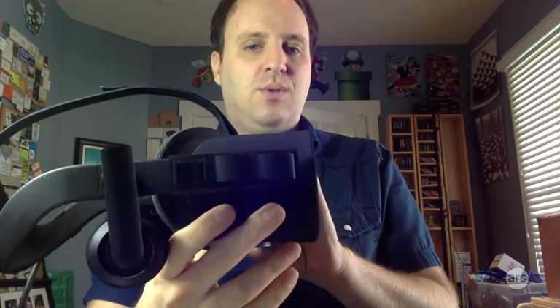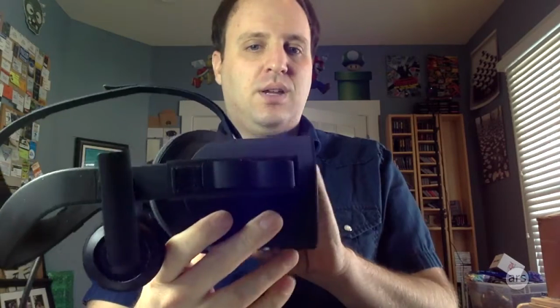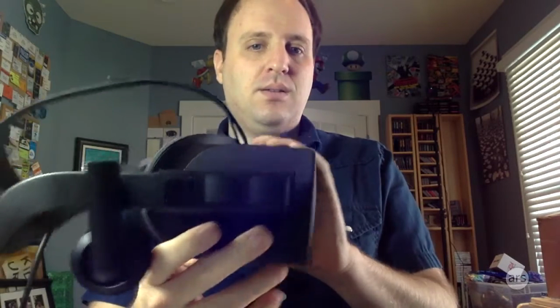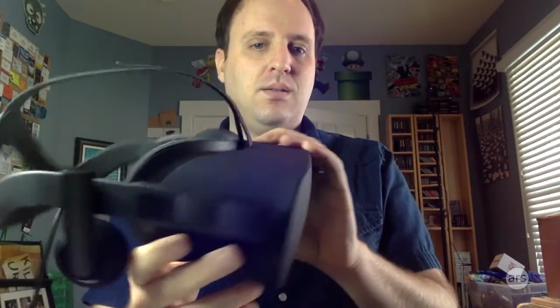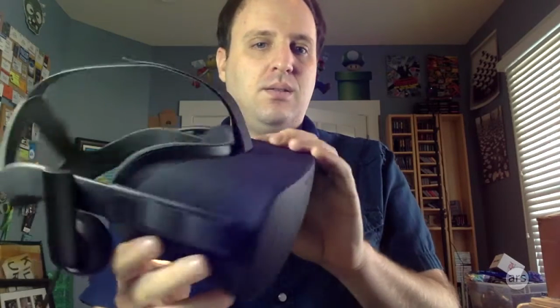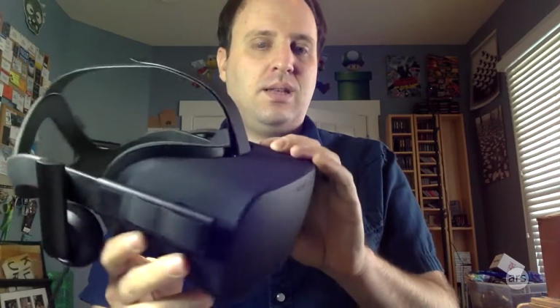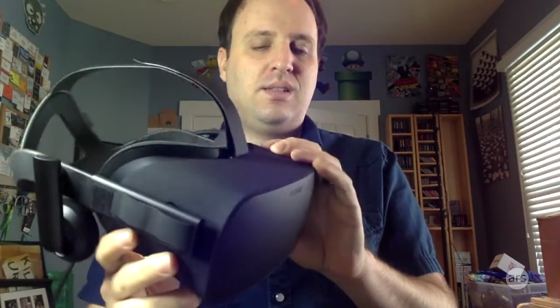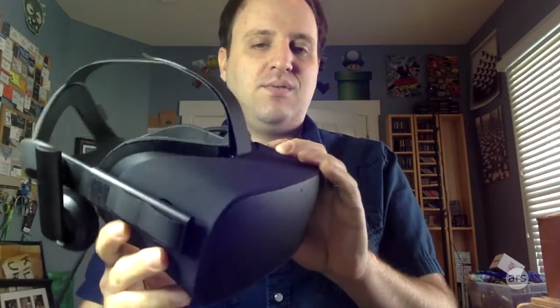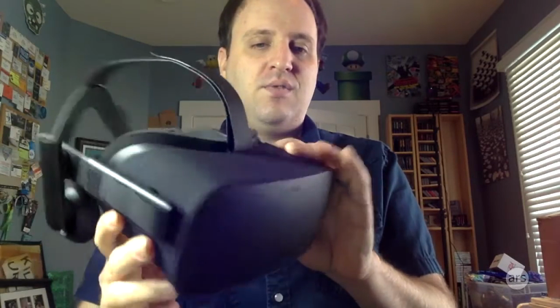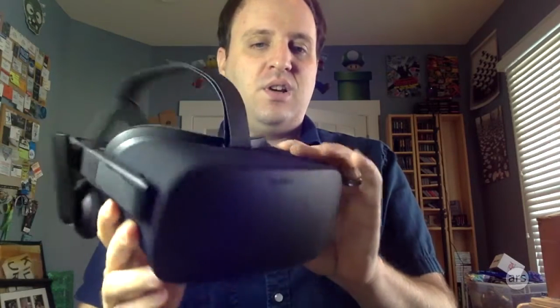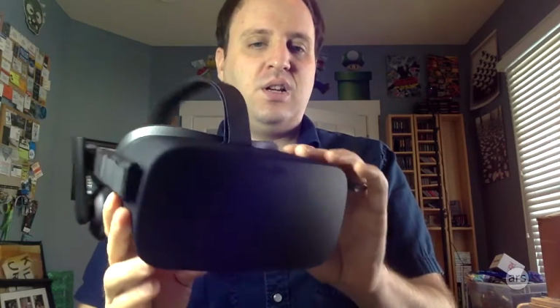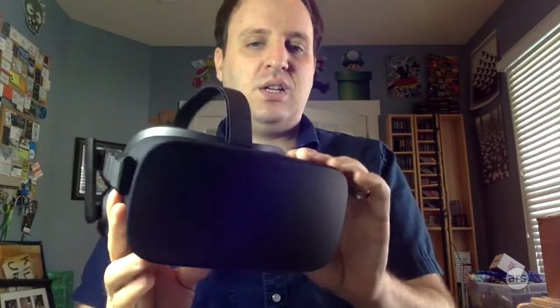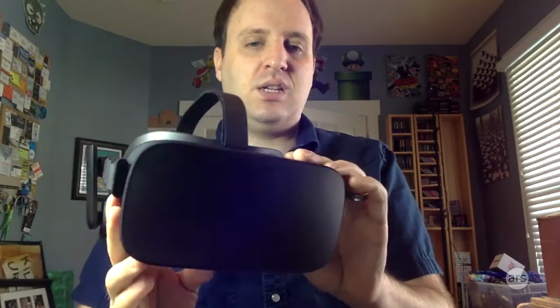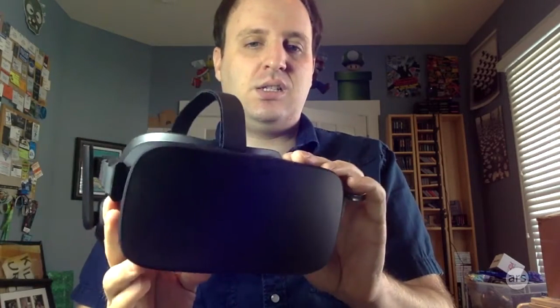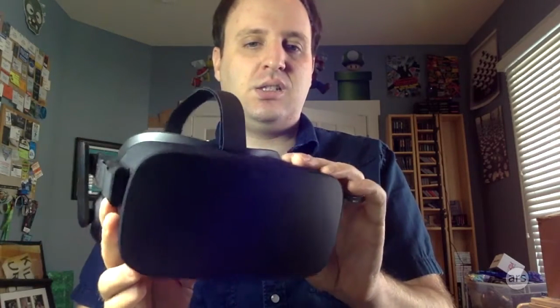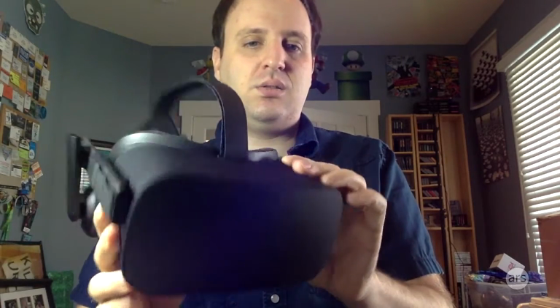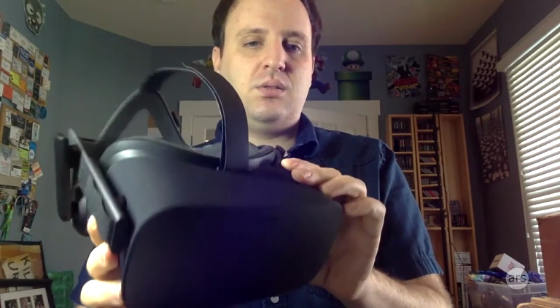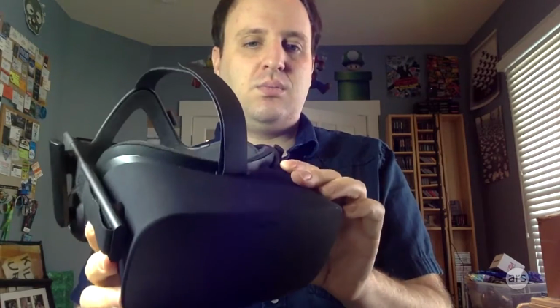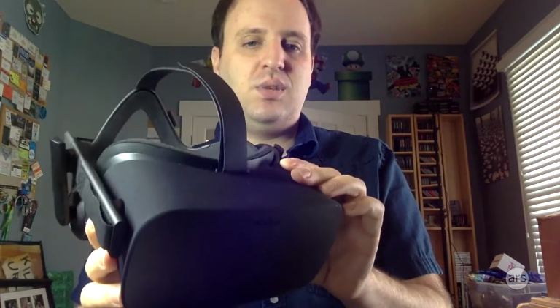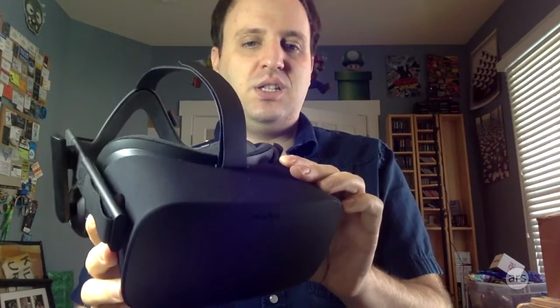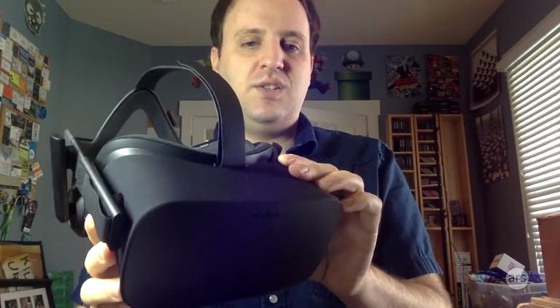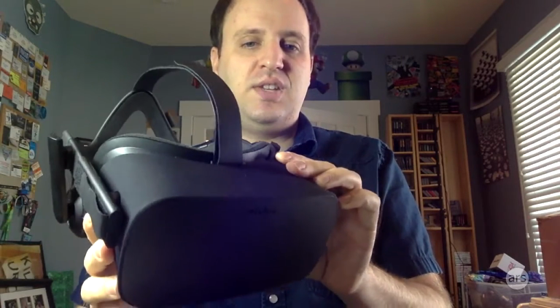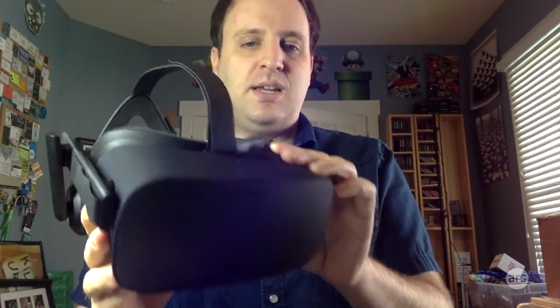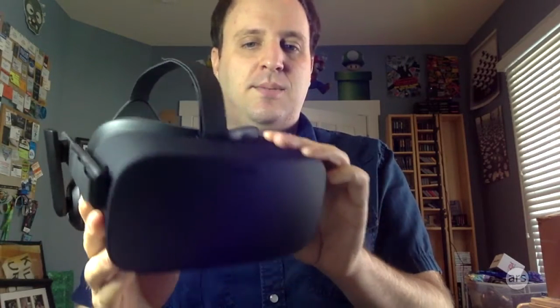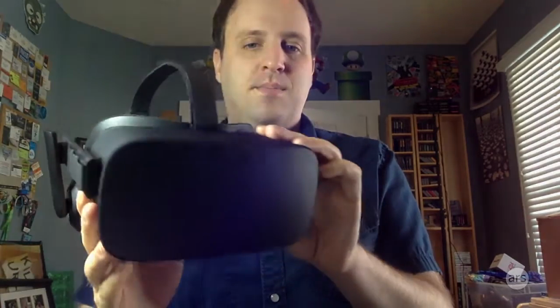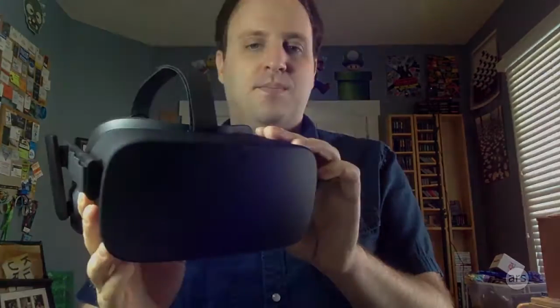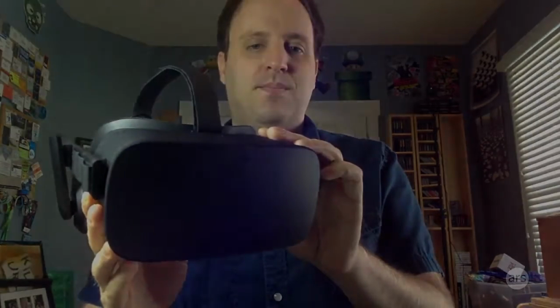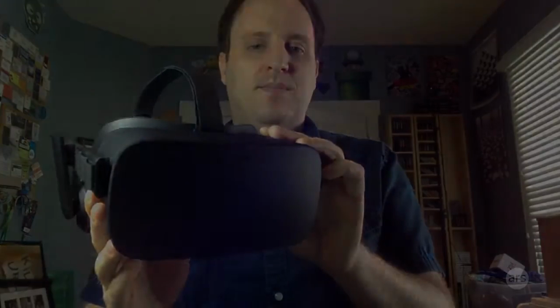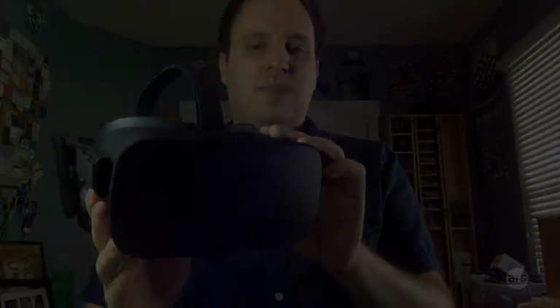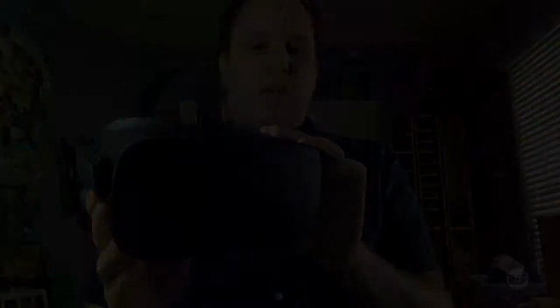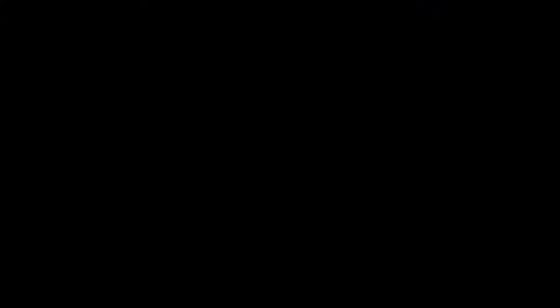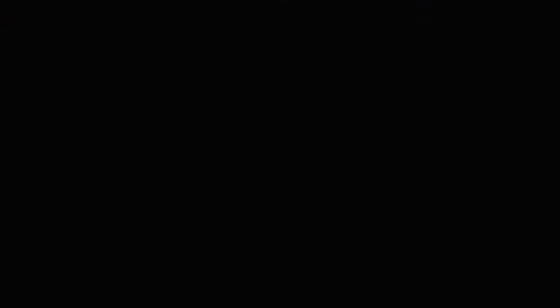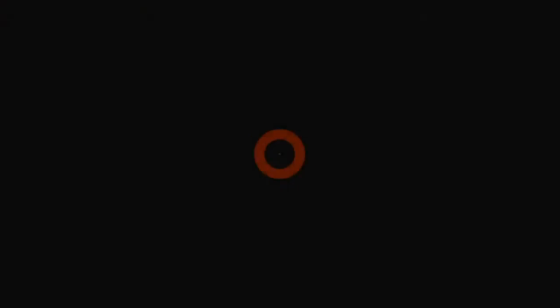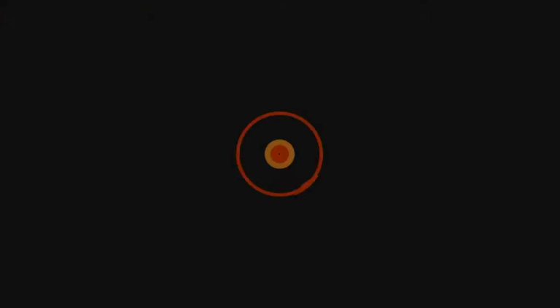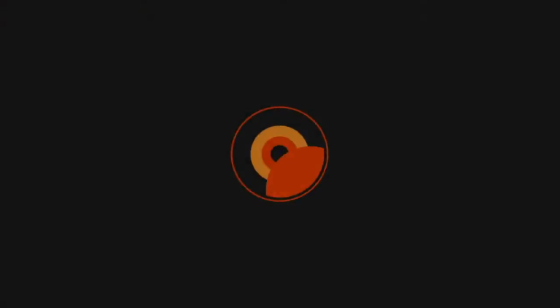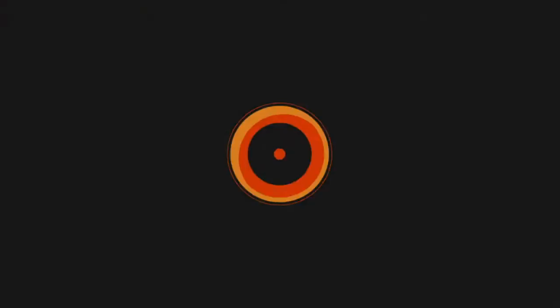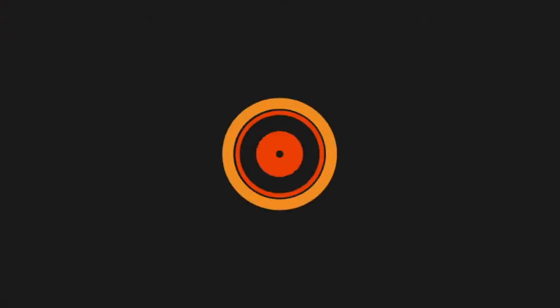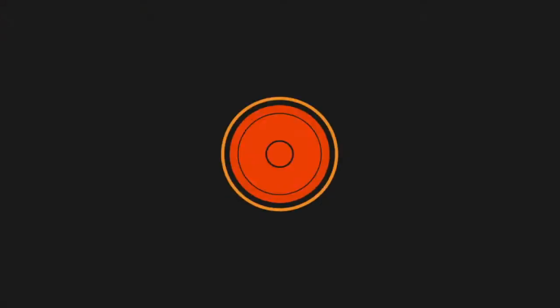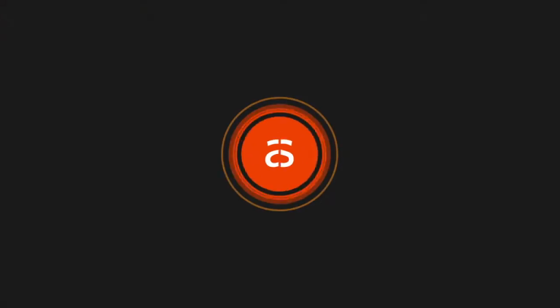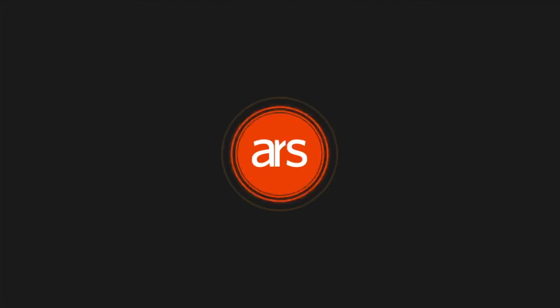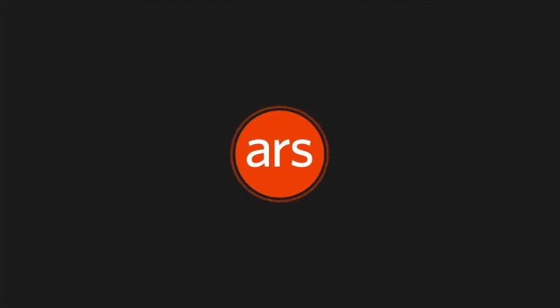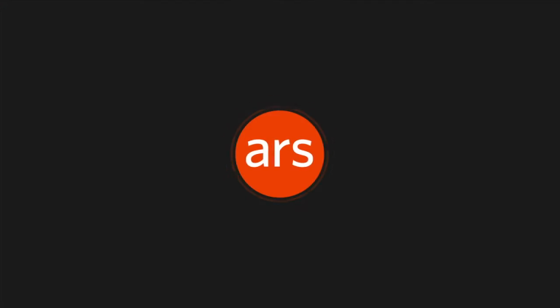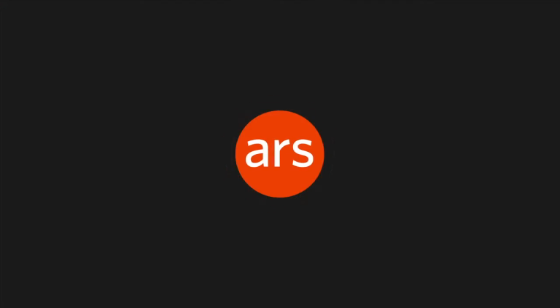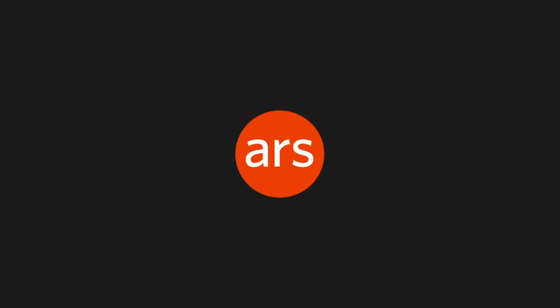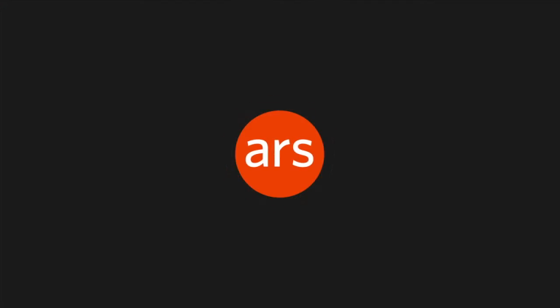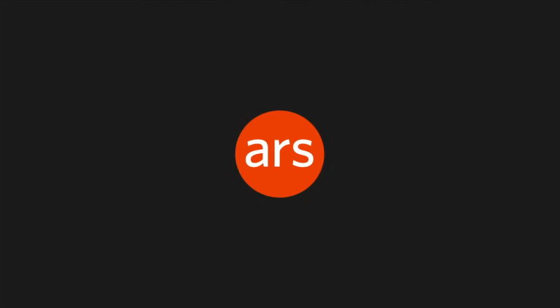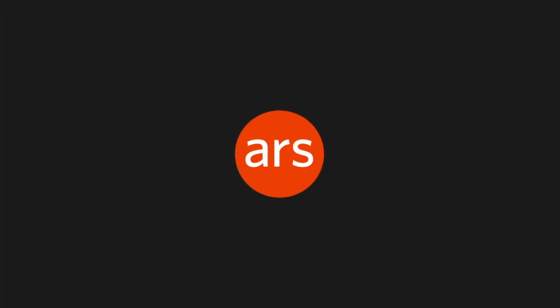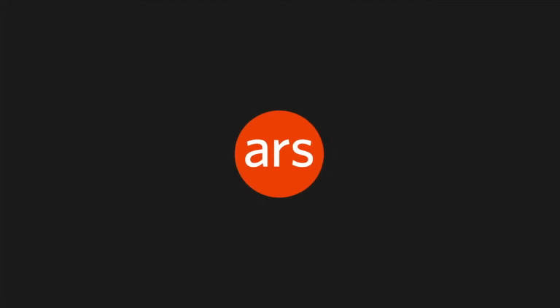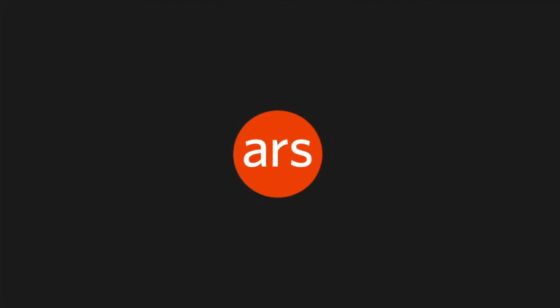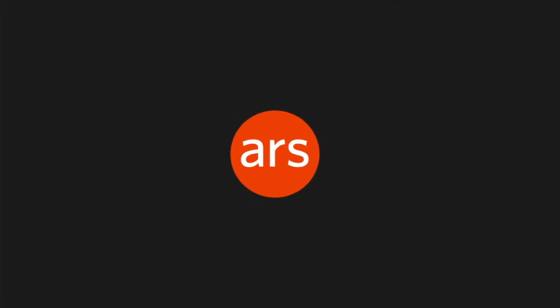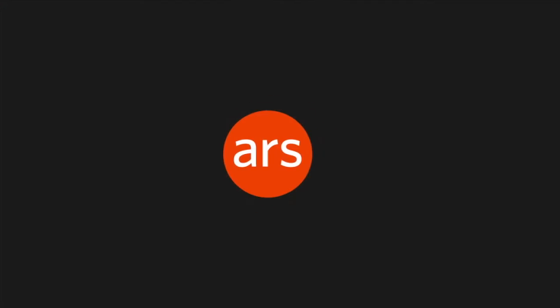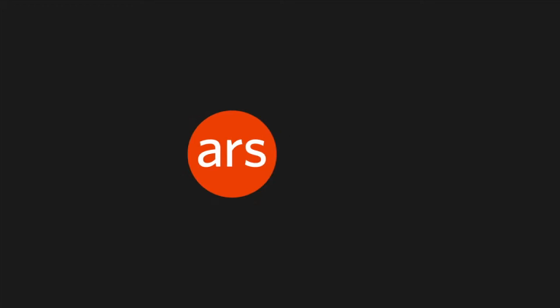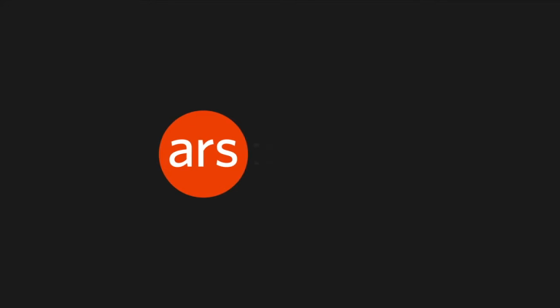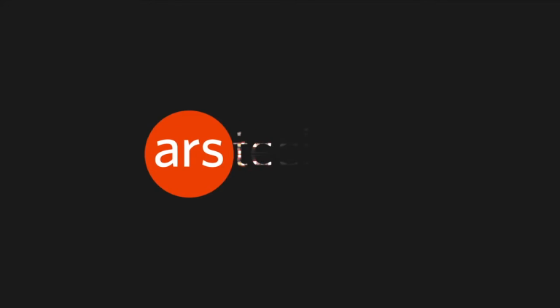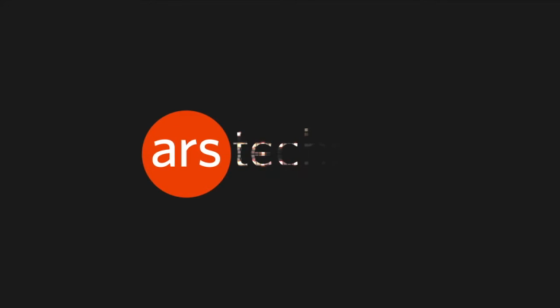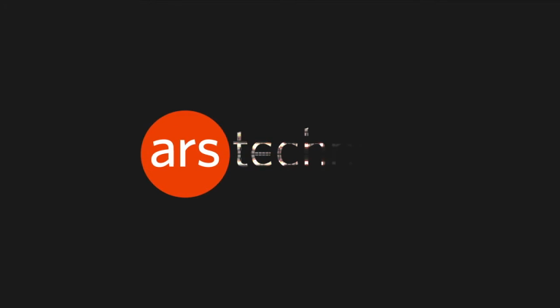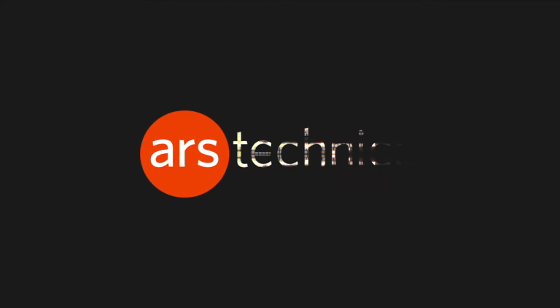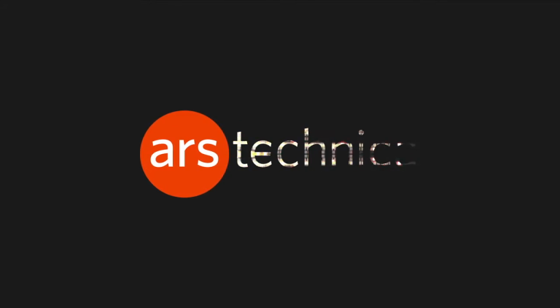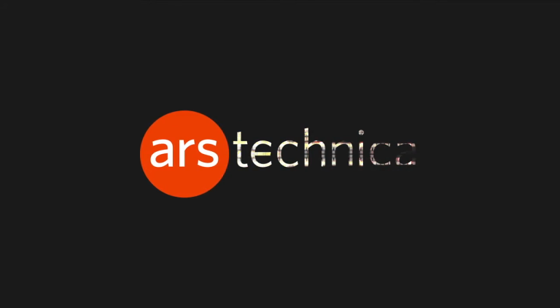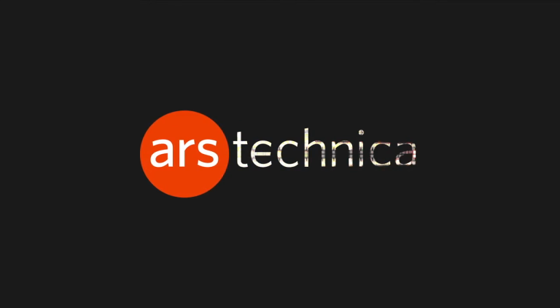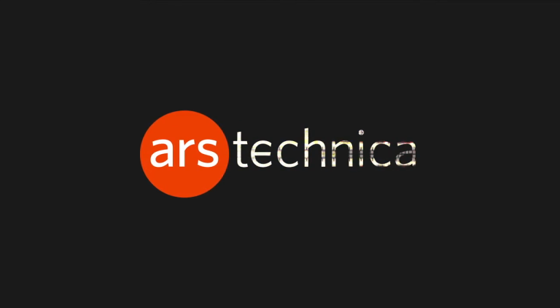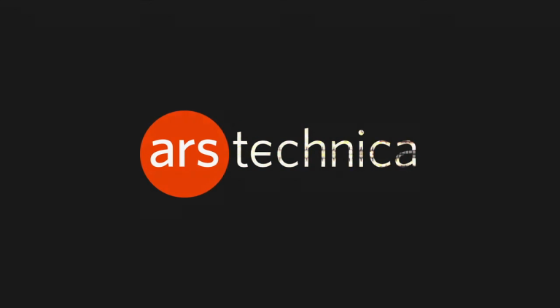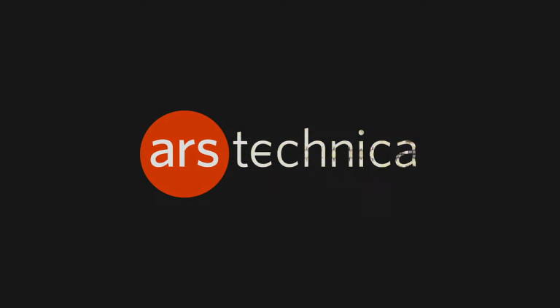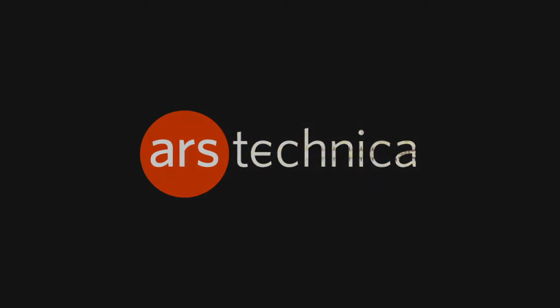Anyway, that's it. Very nice piece of design.